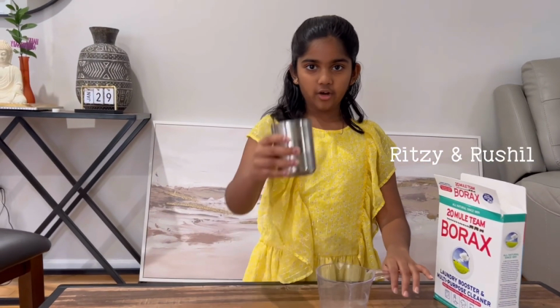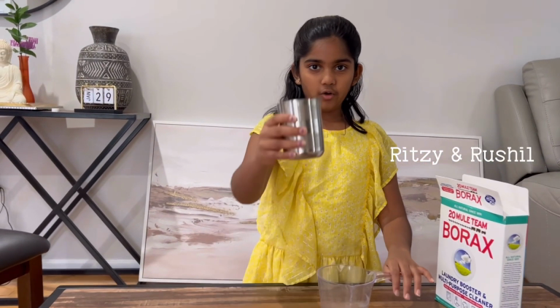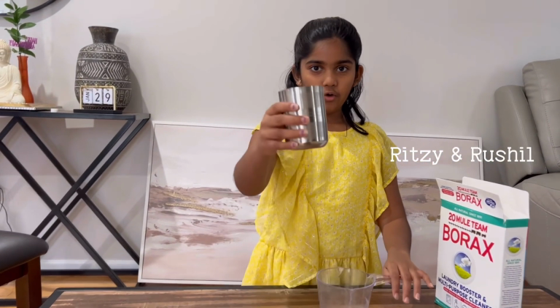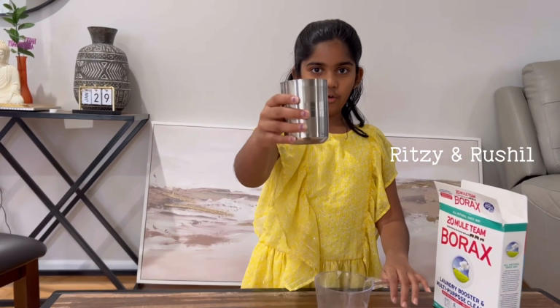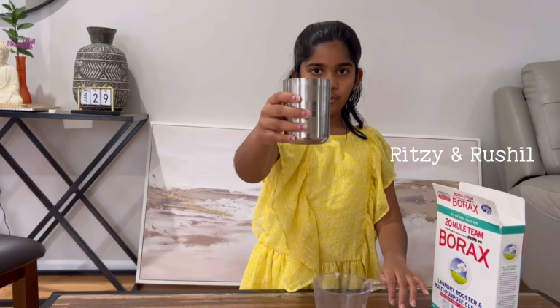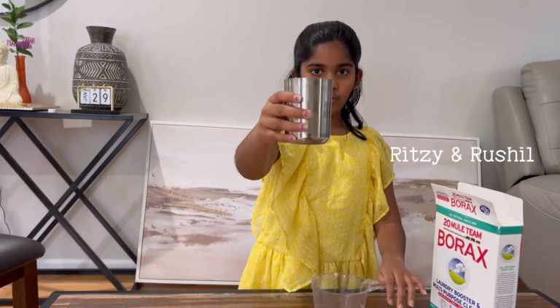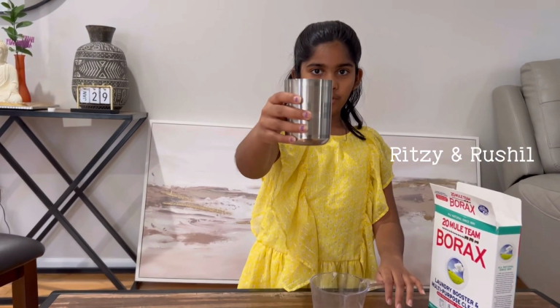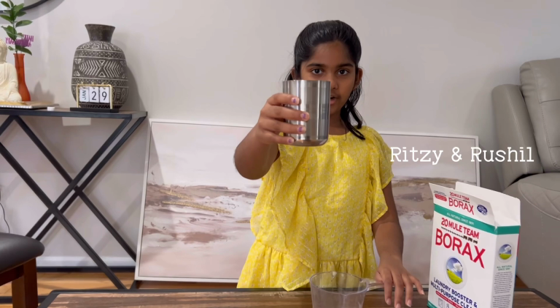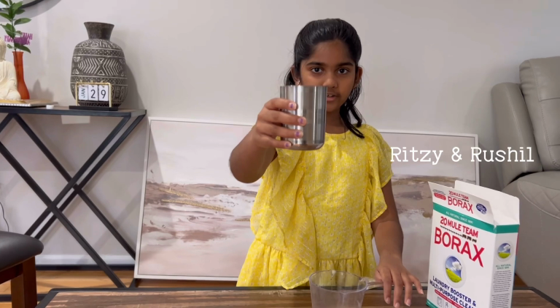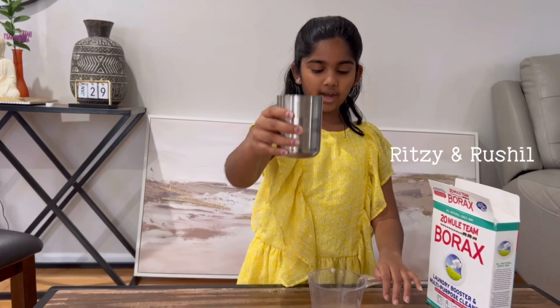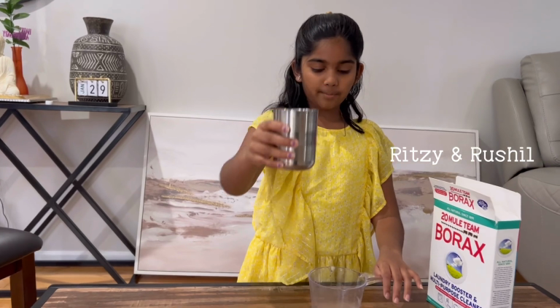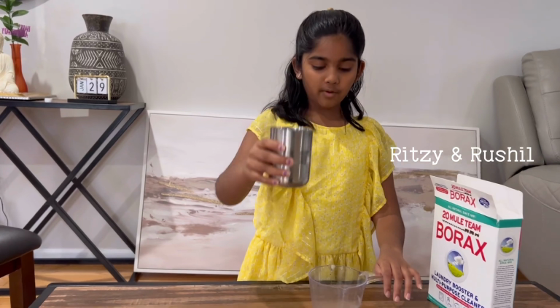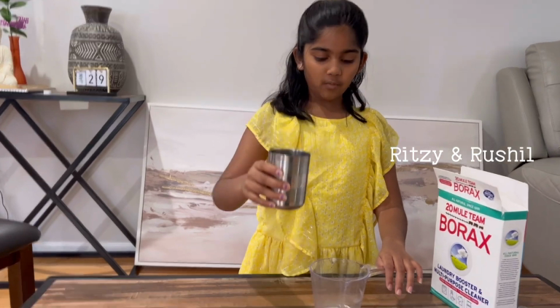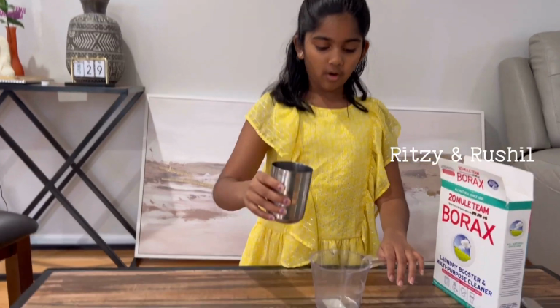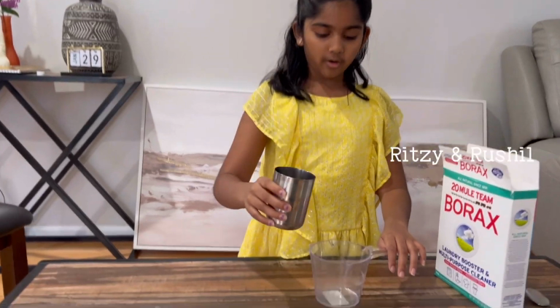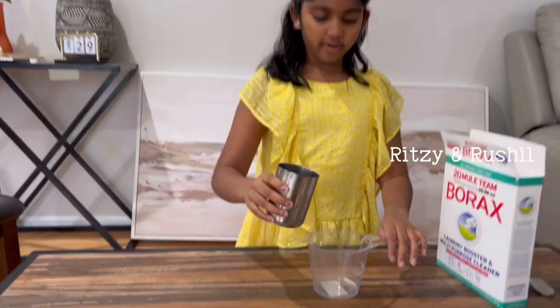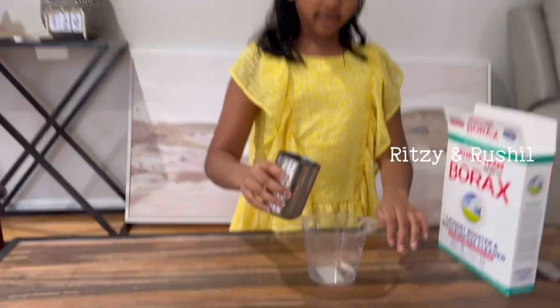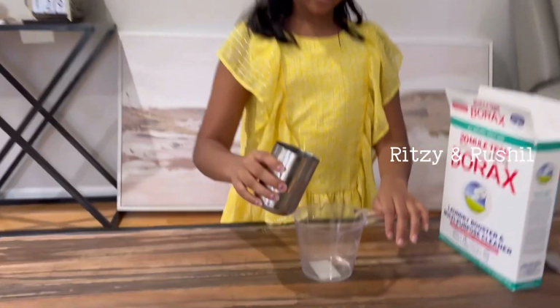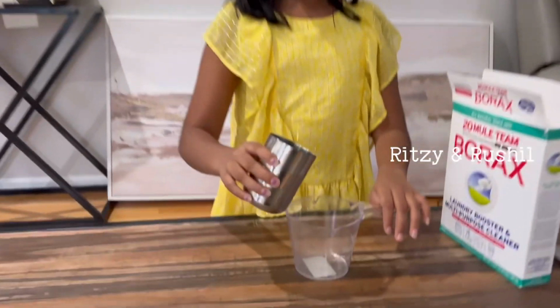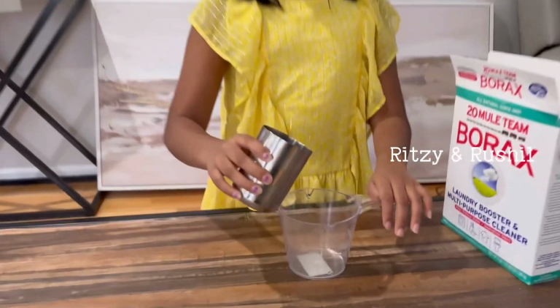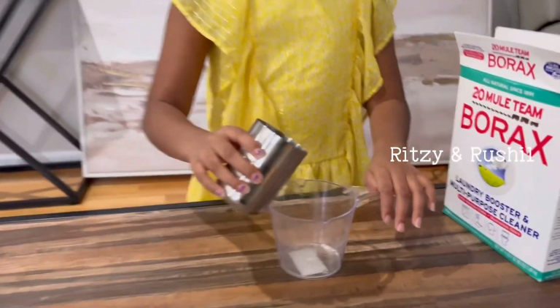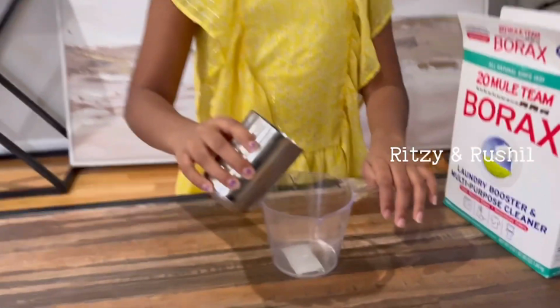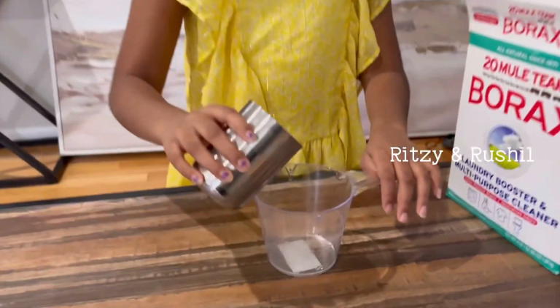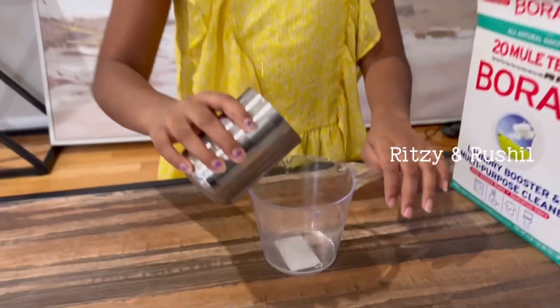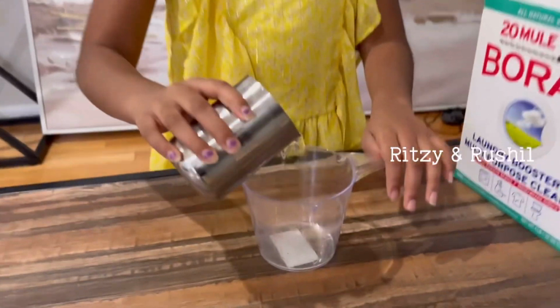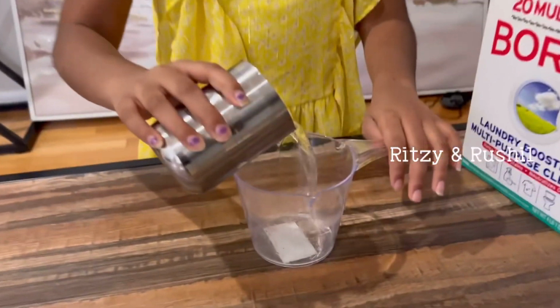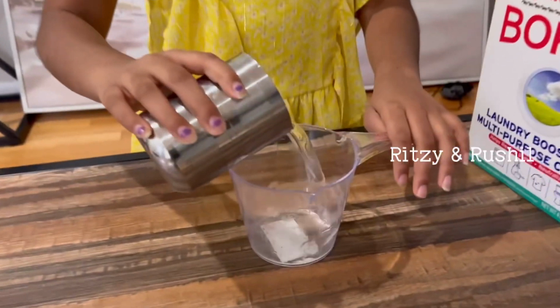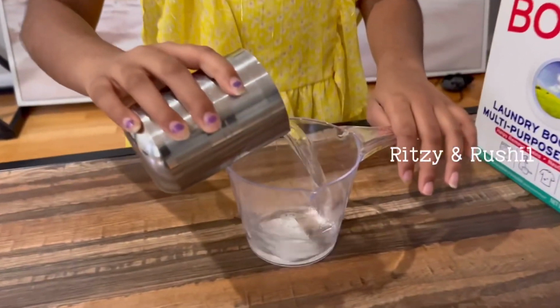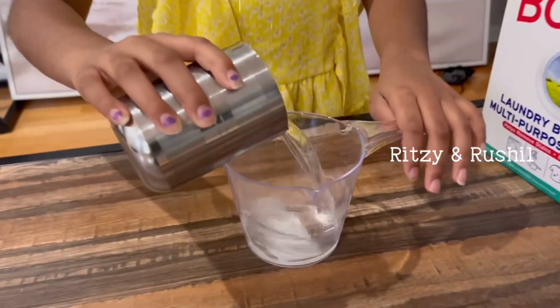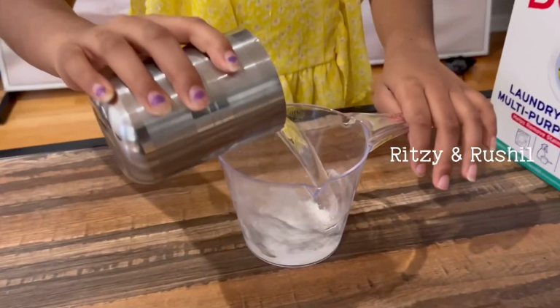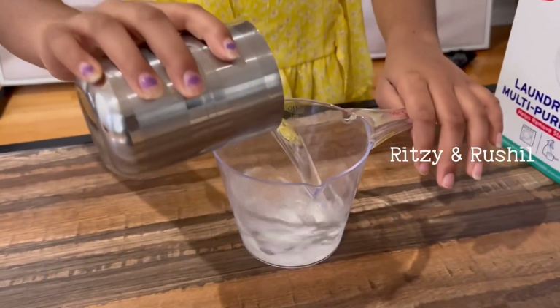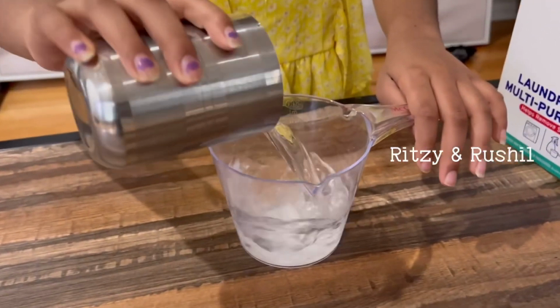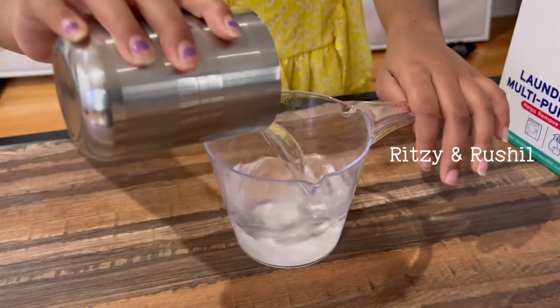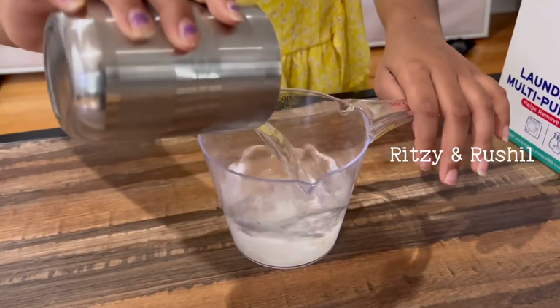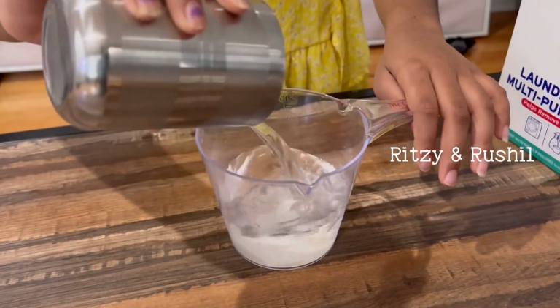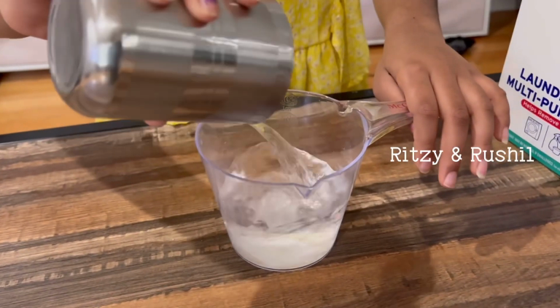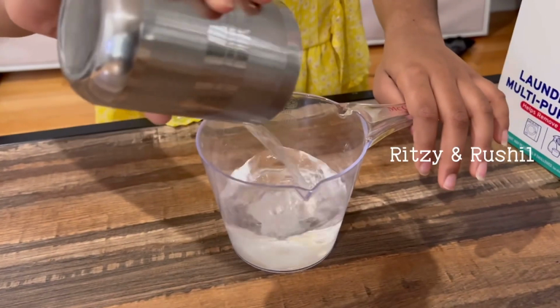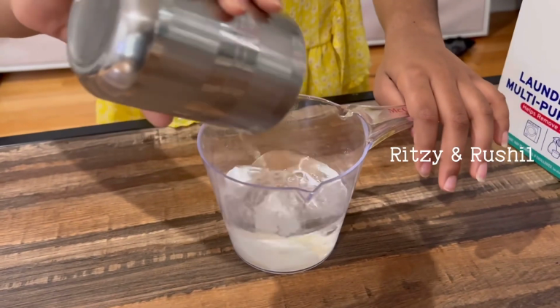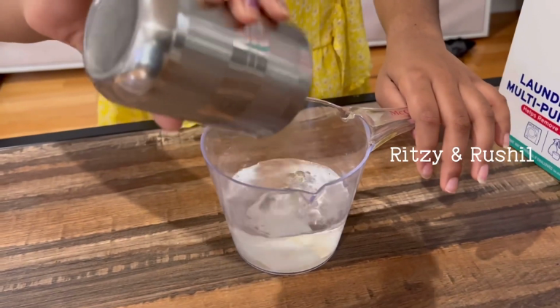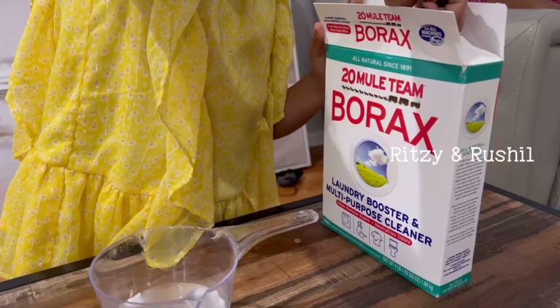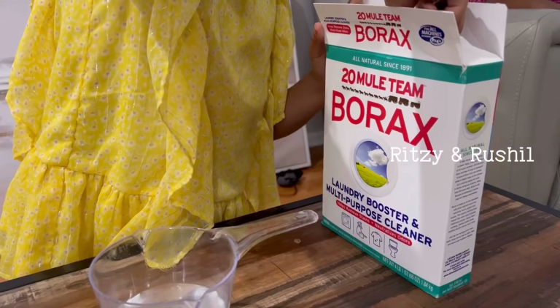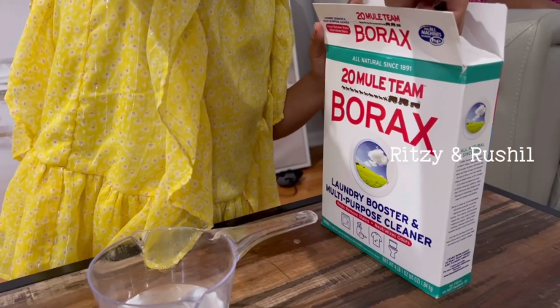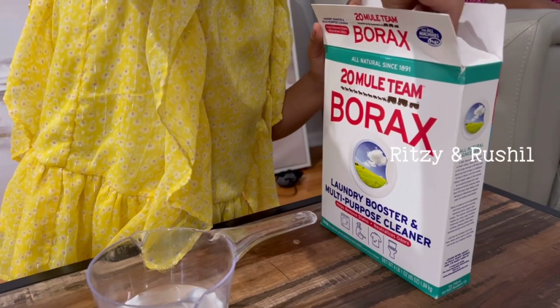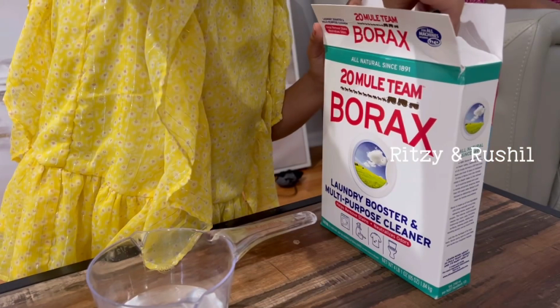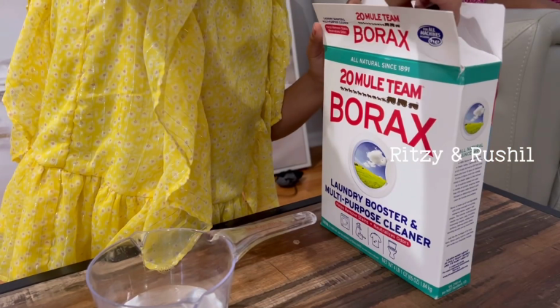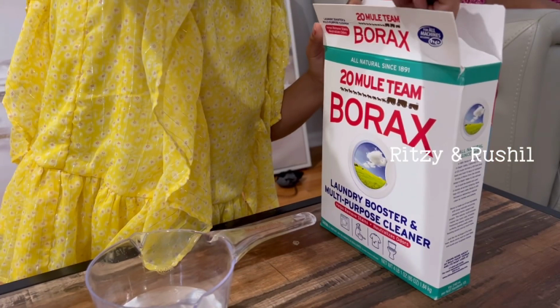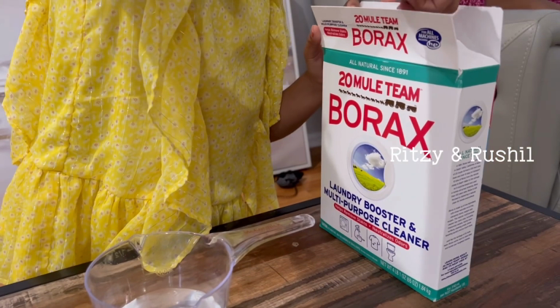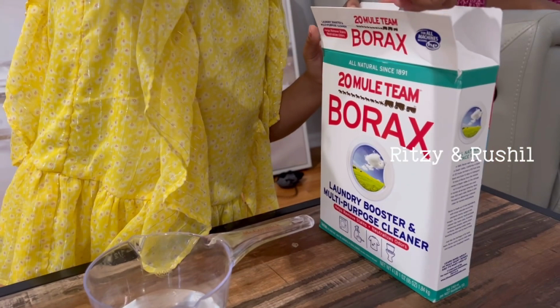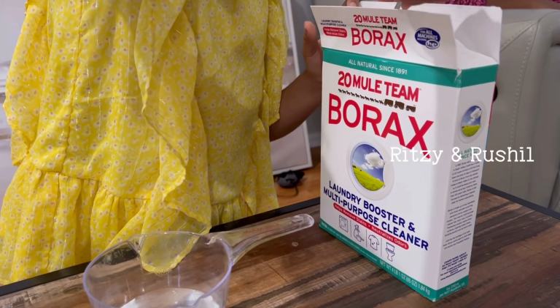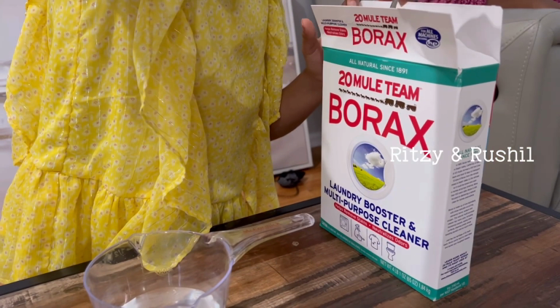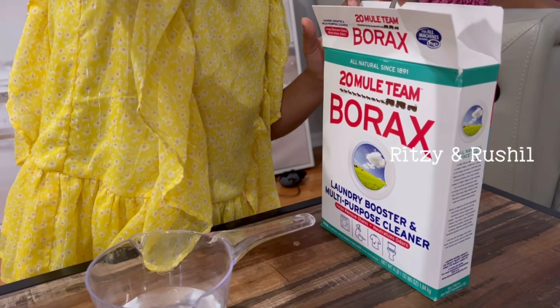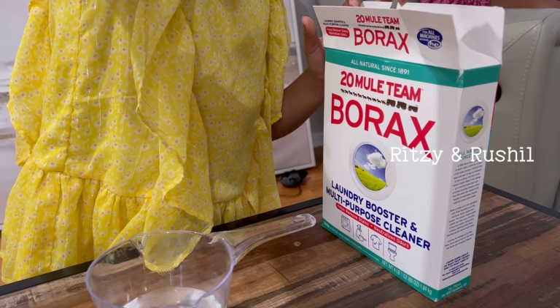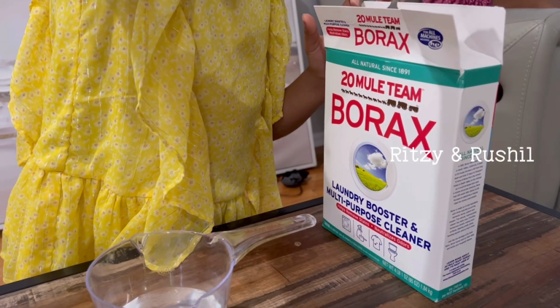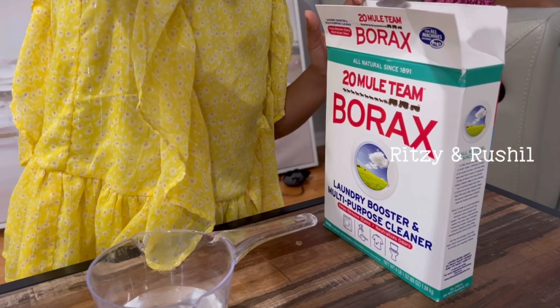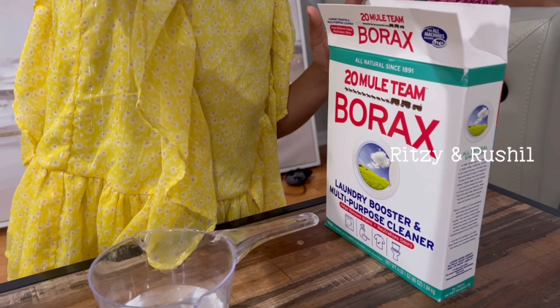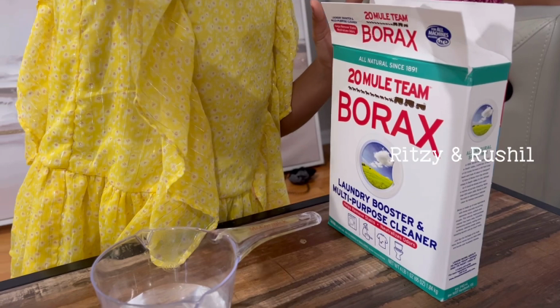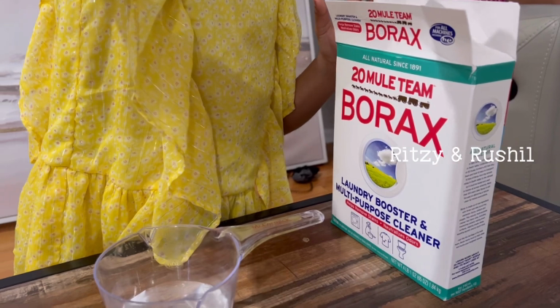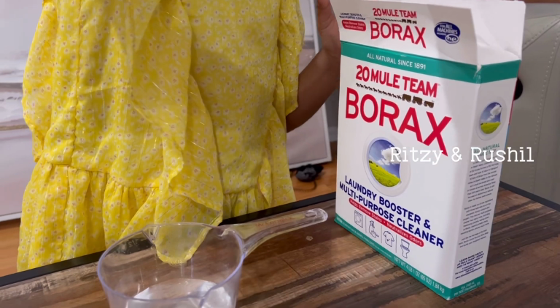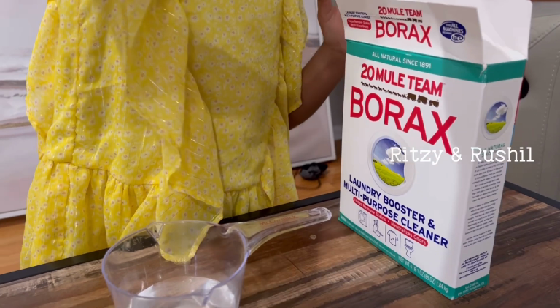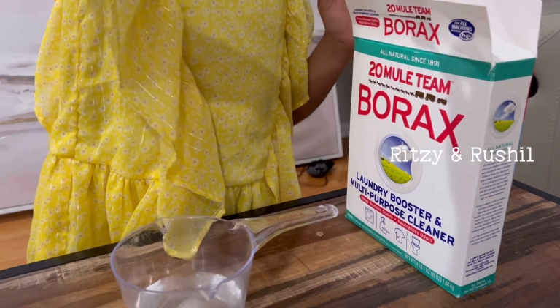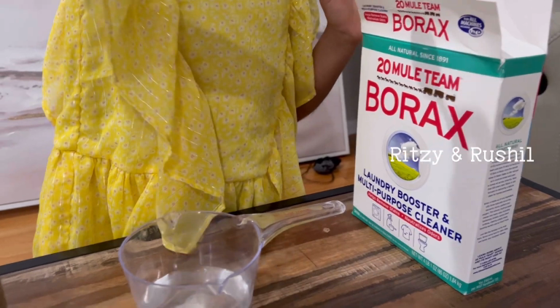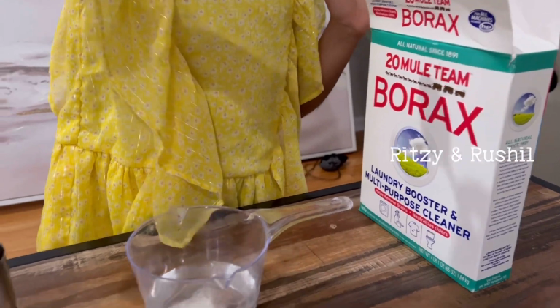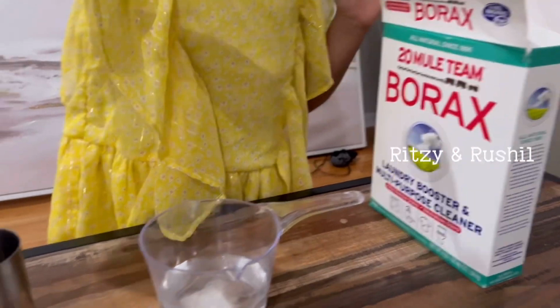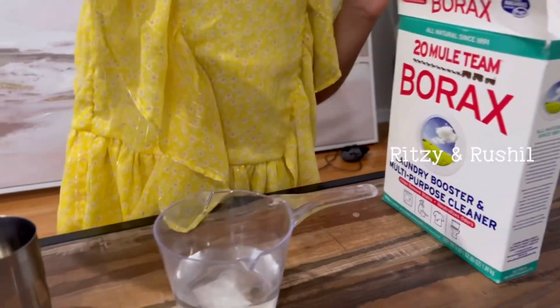To do this you're gonna need one cup of water. You can get Morax in the cleaning section.